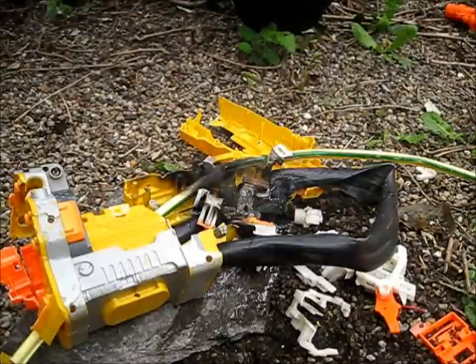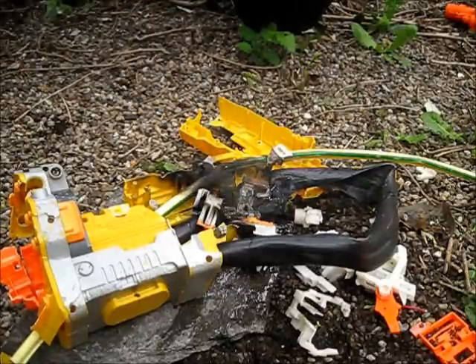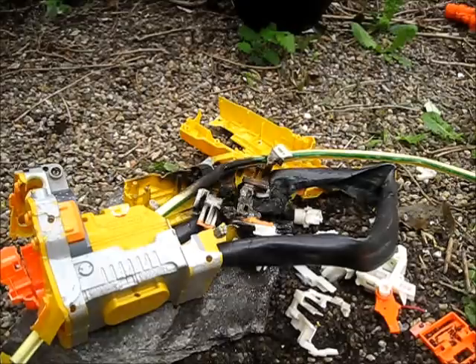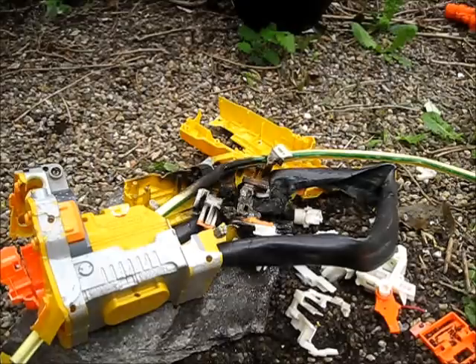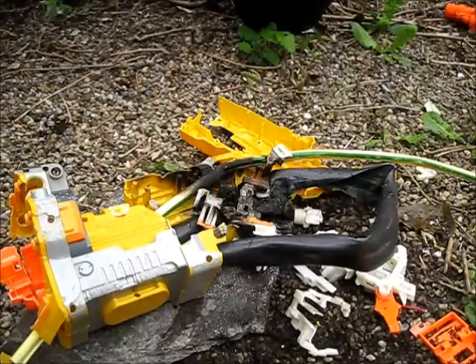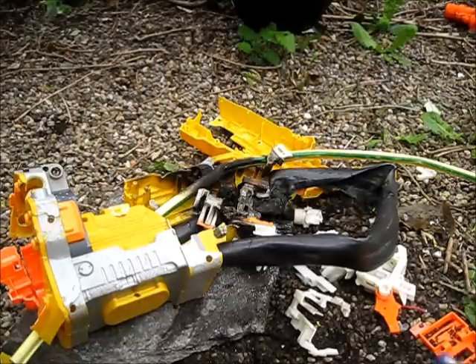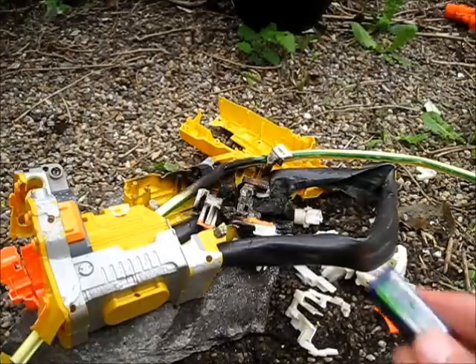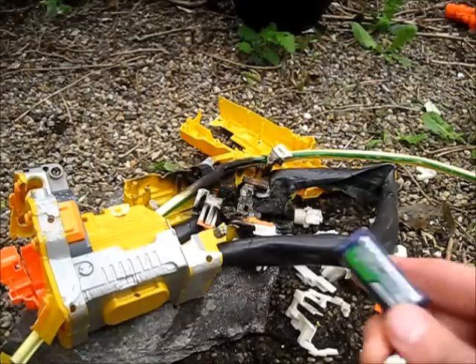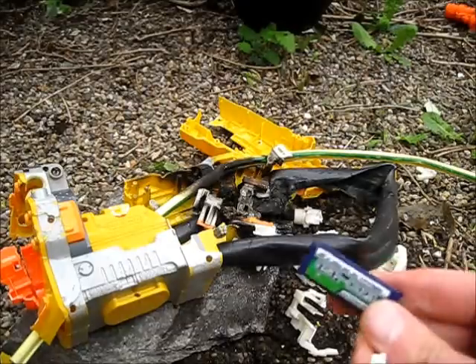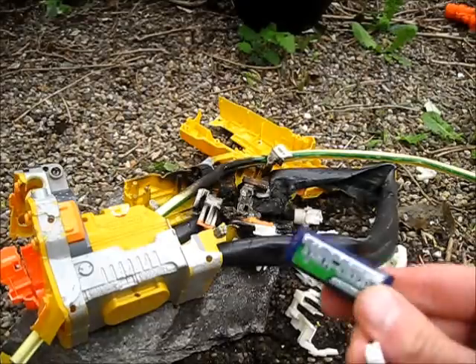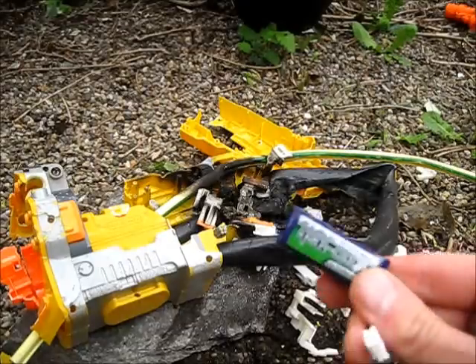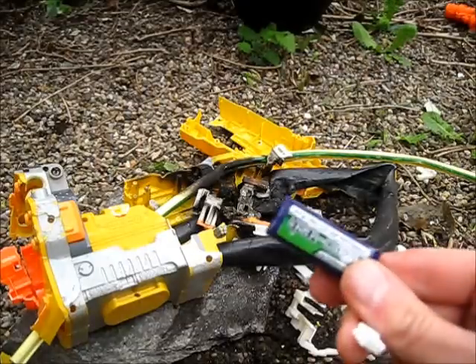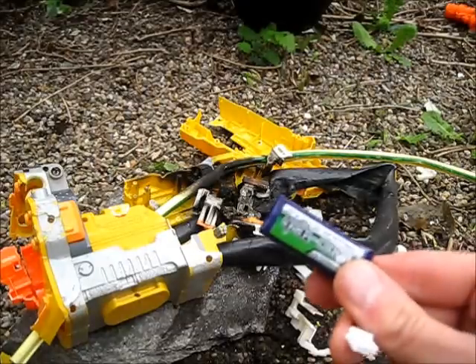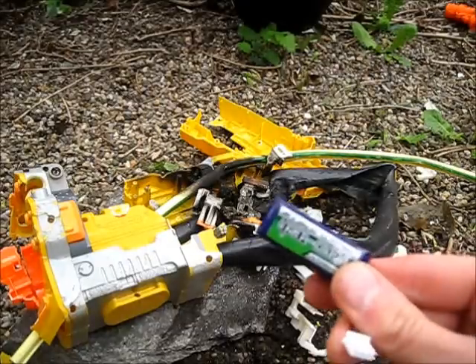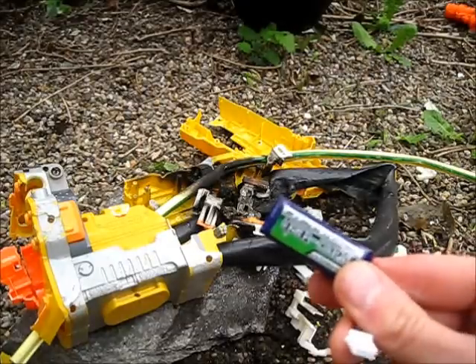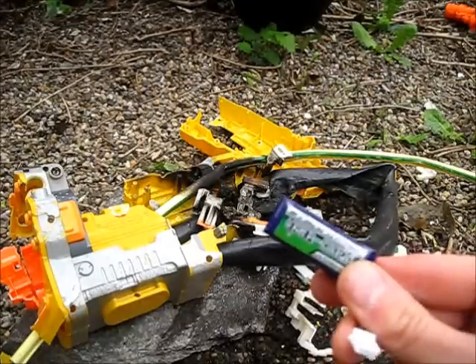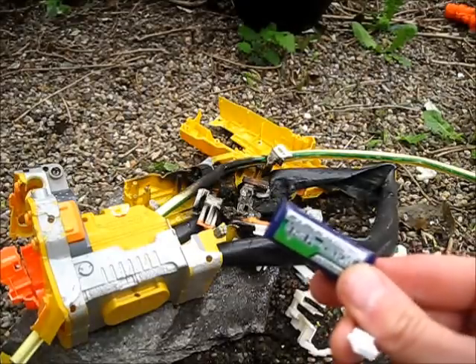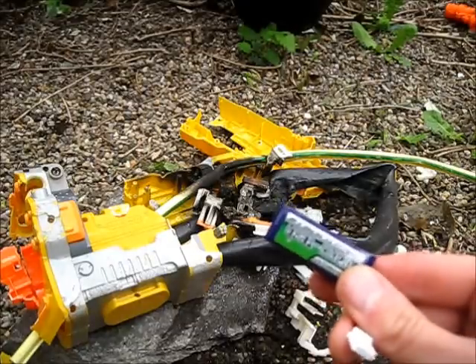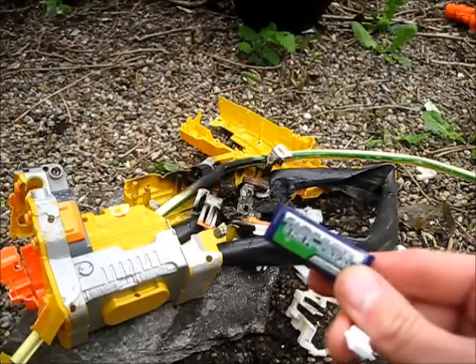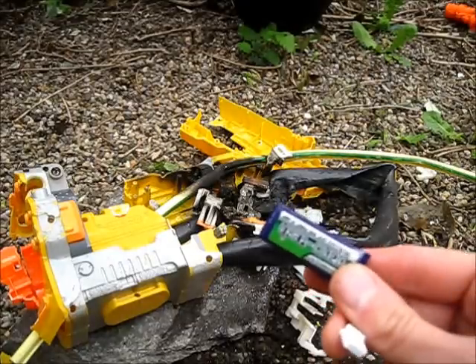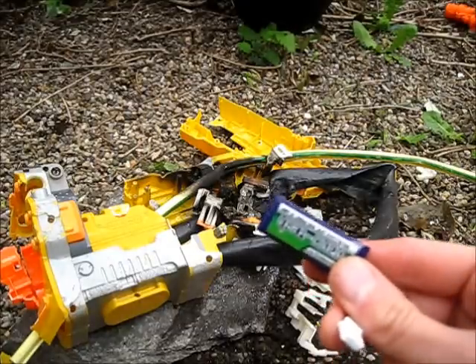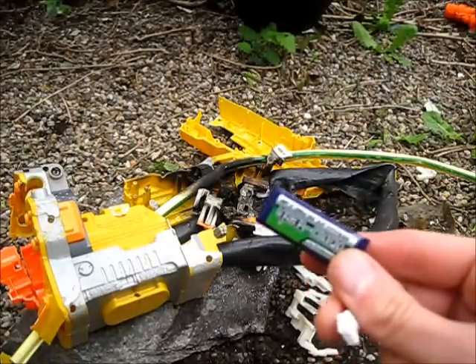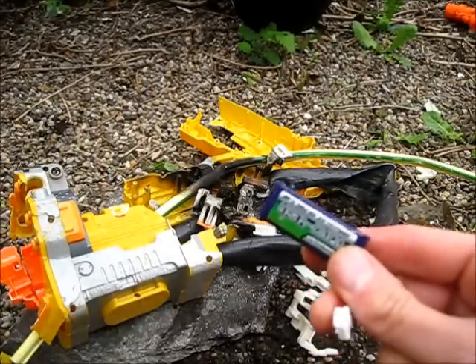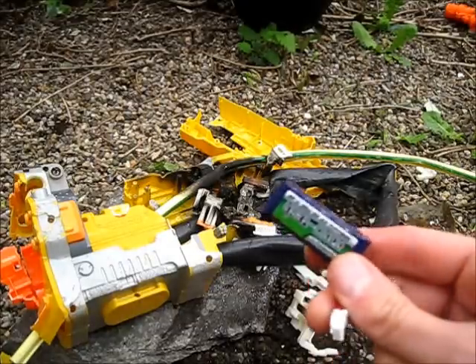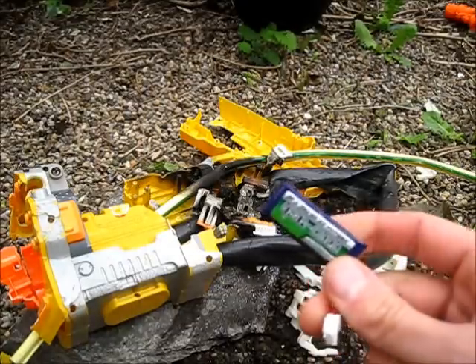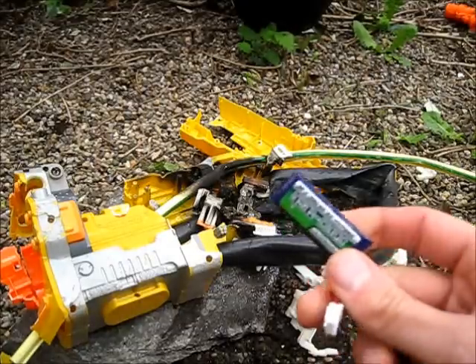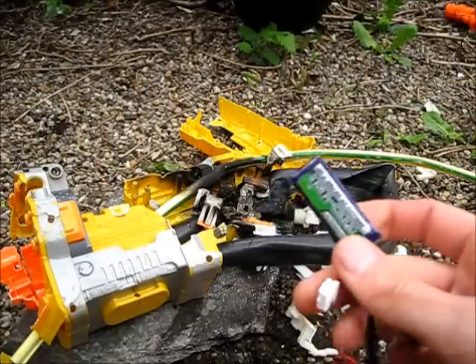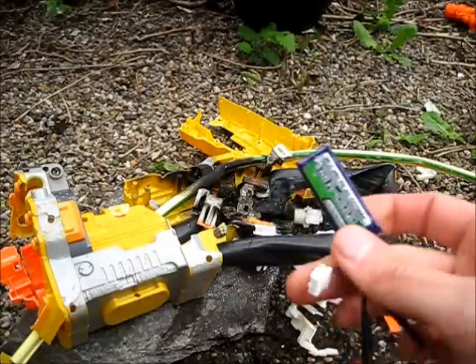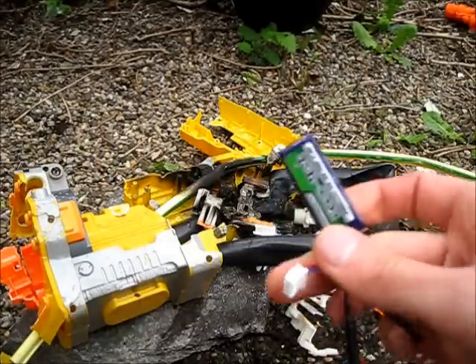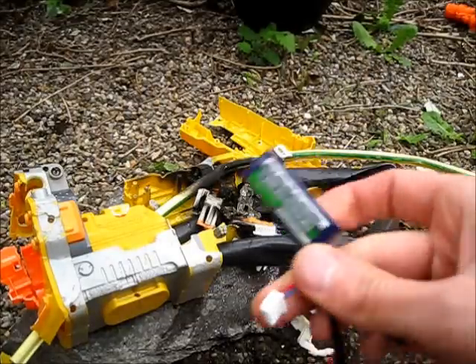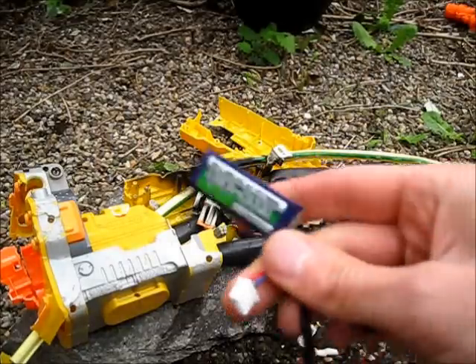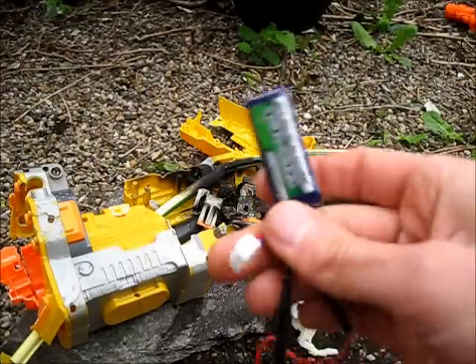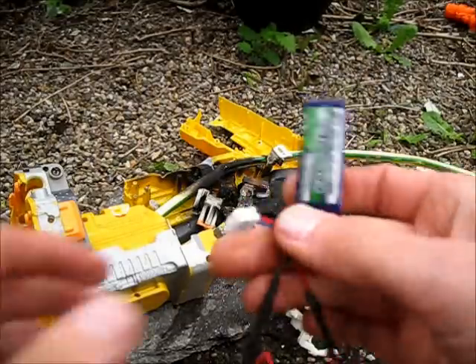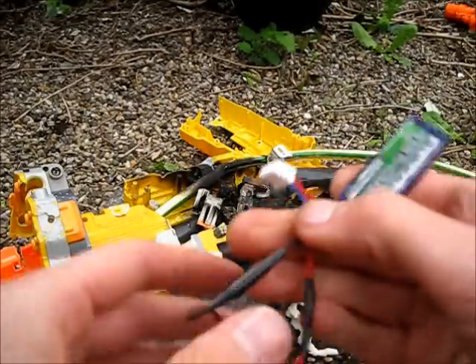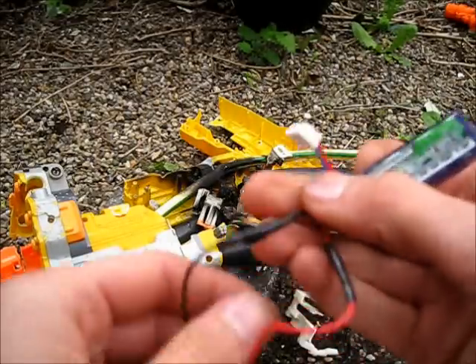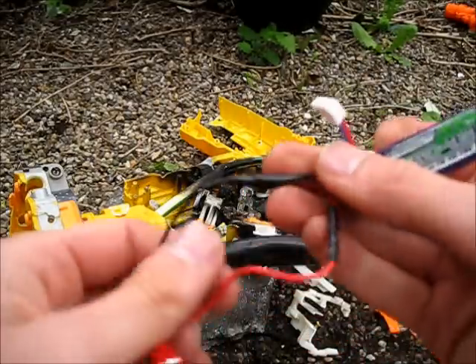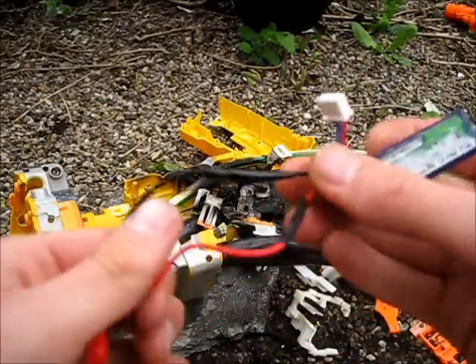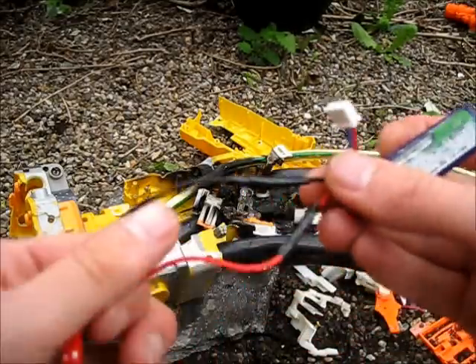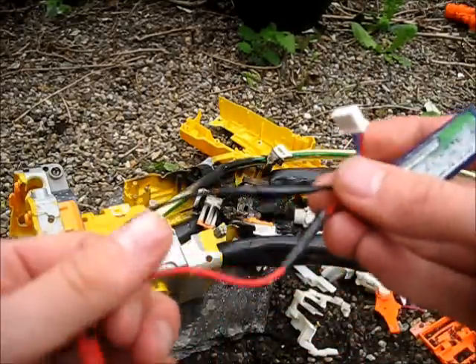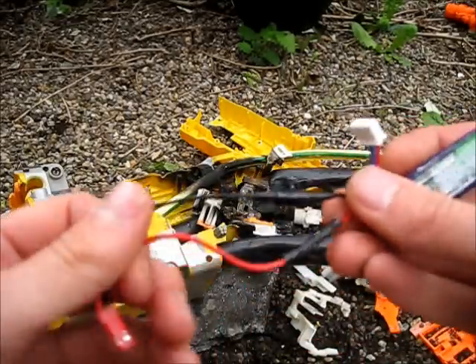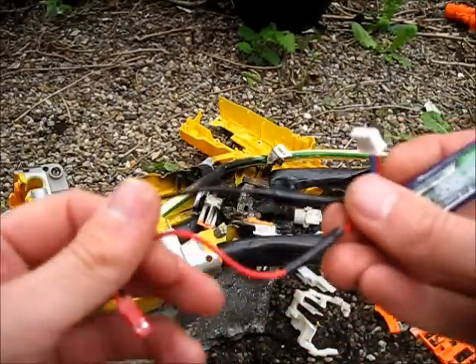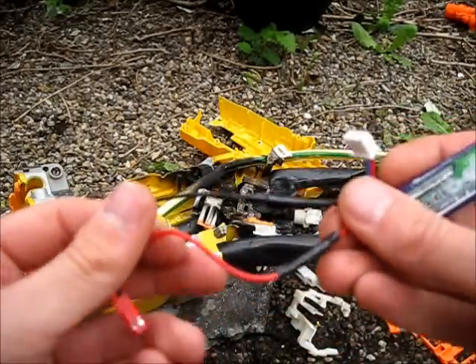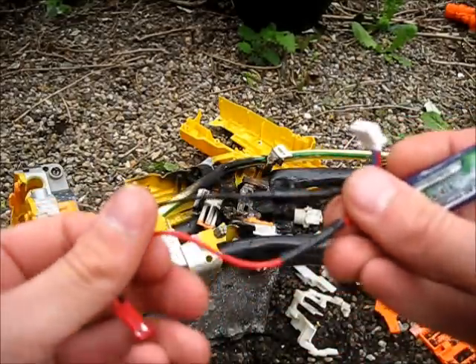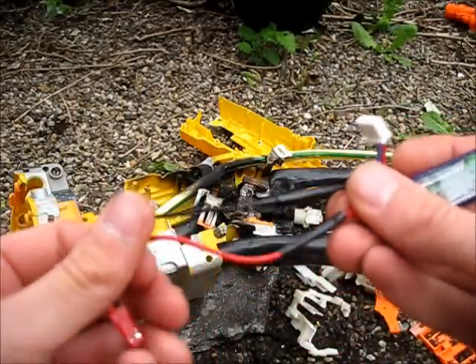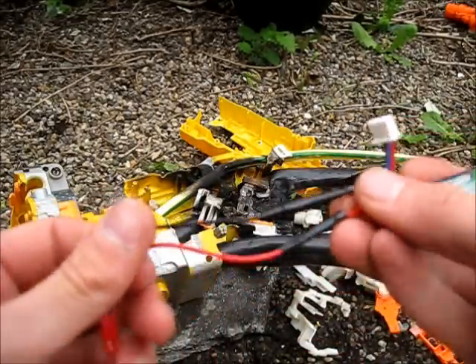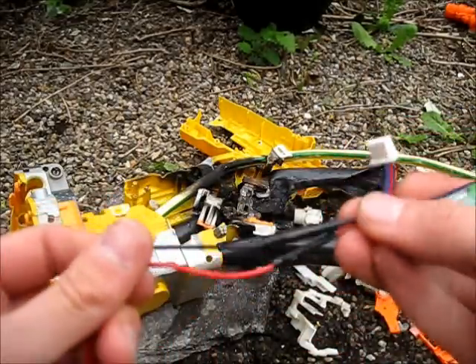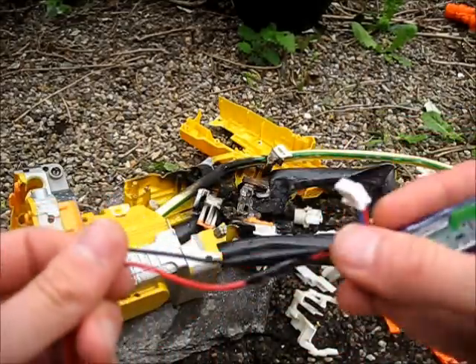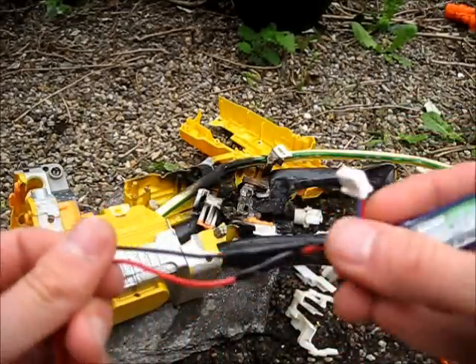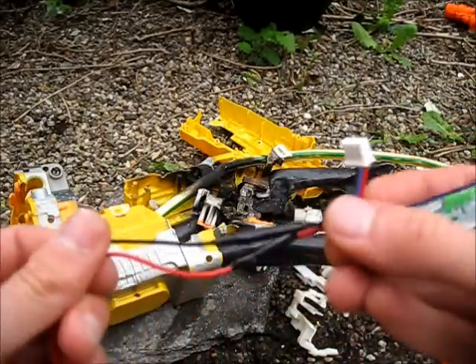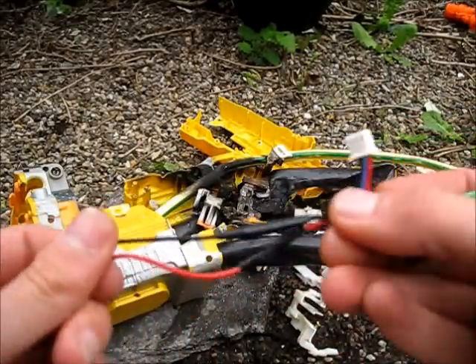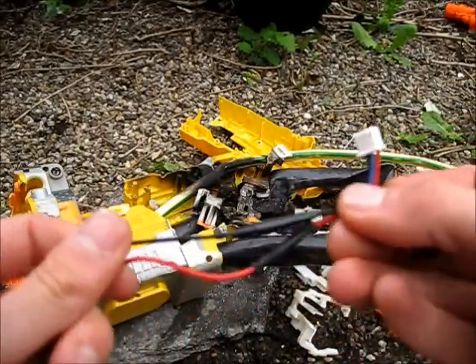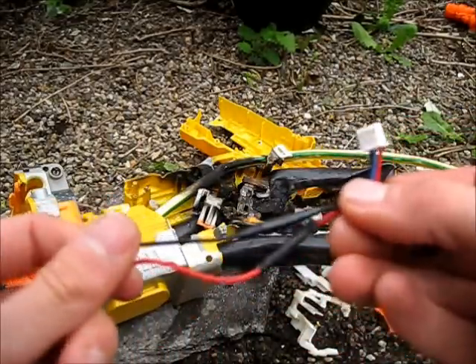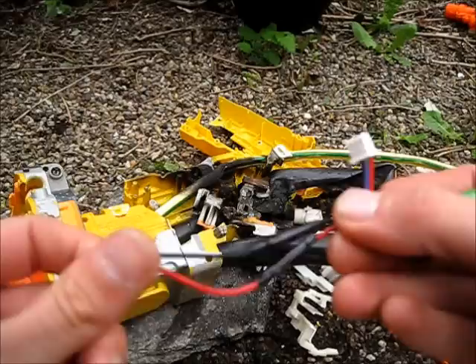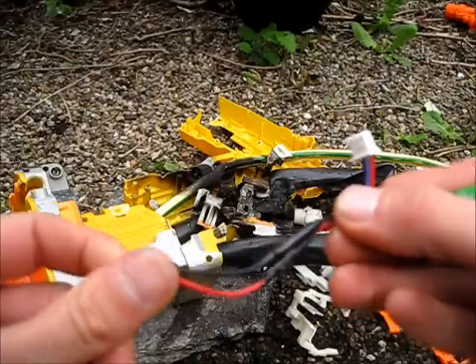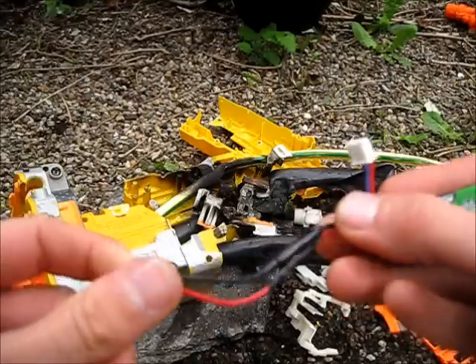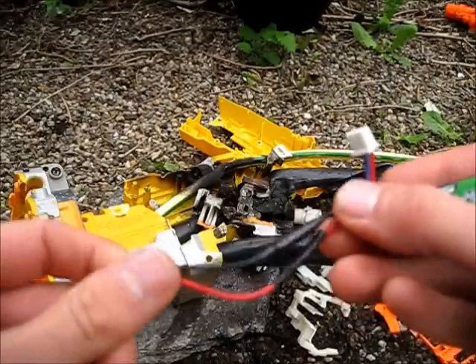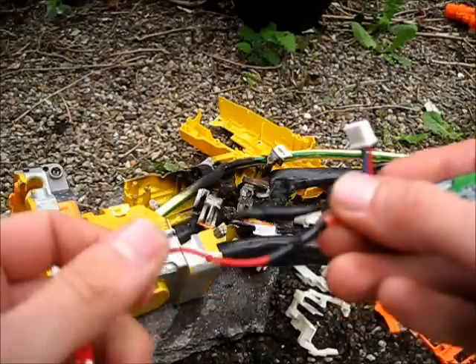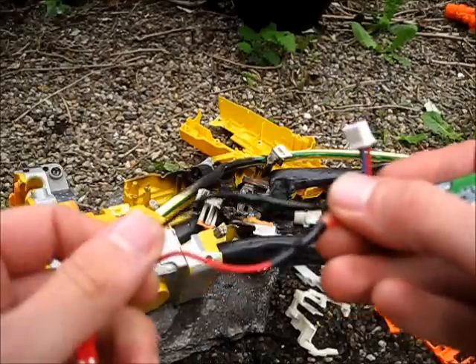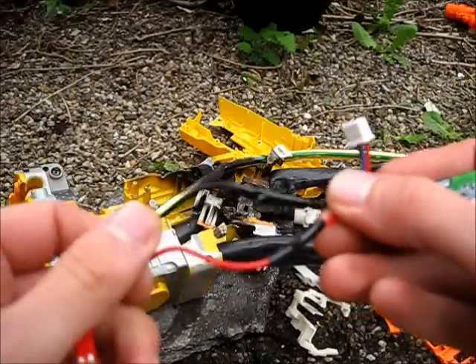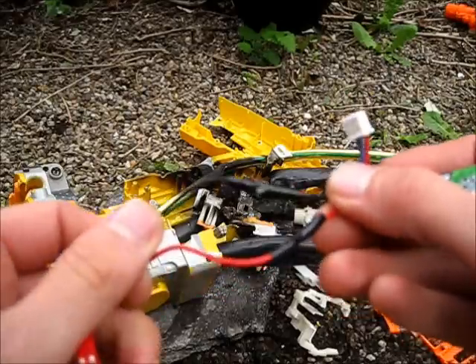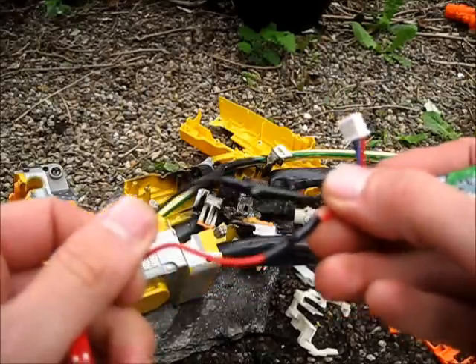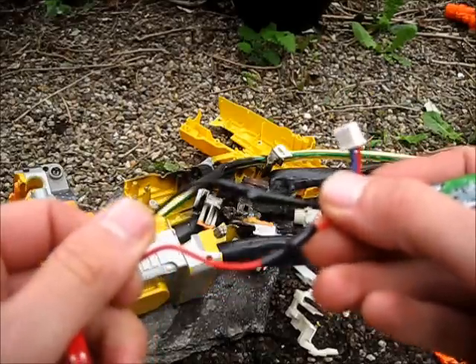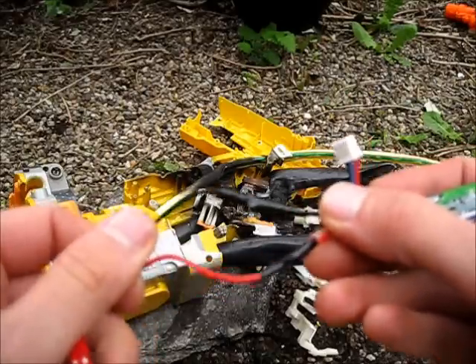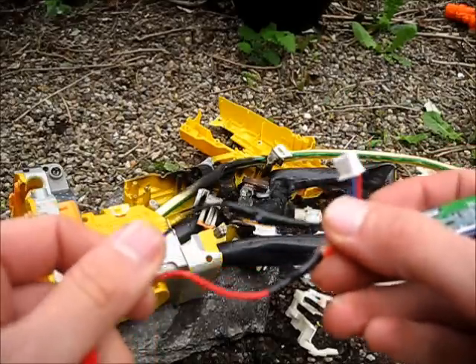On second thoughts, don't wire in your lipo like that — it can be dangerous. I've fixed mine with some electrical tape, so it'll be okay now.